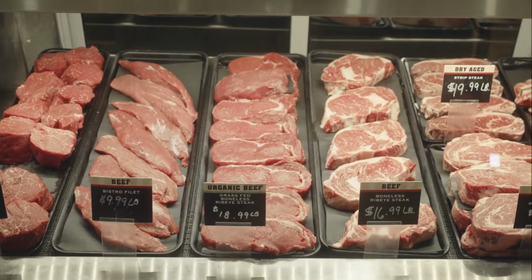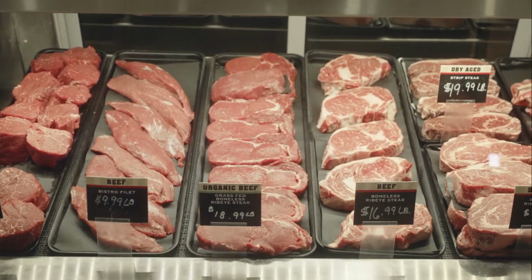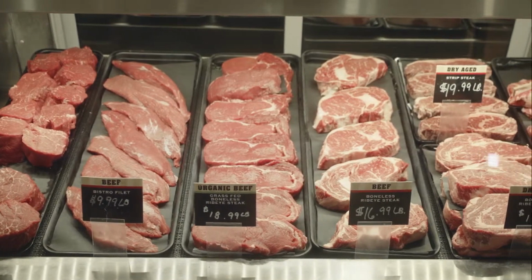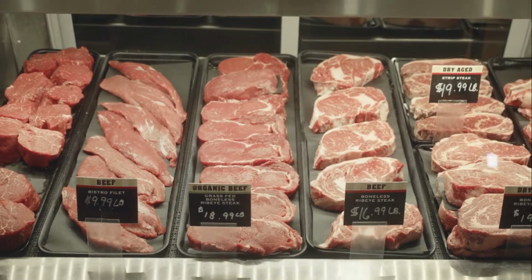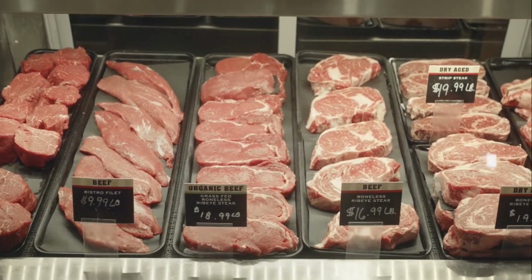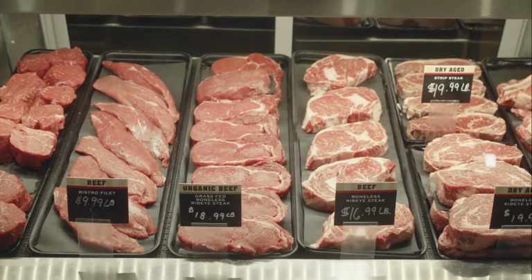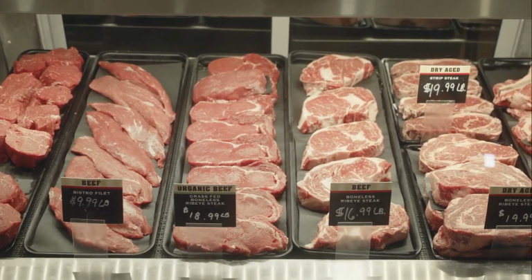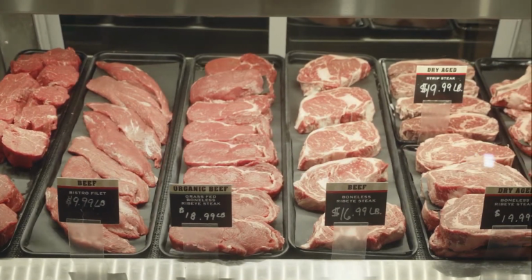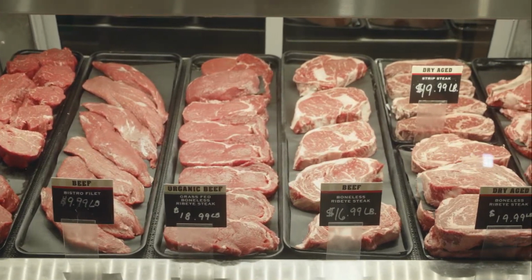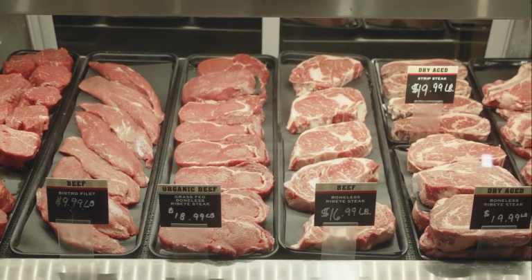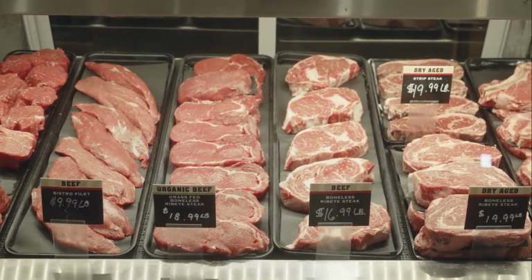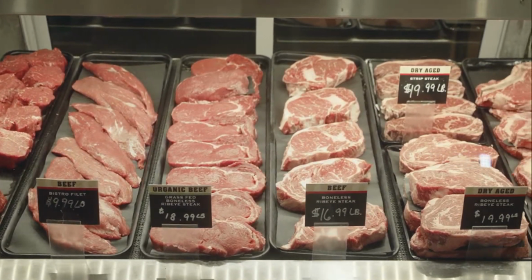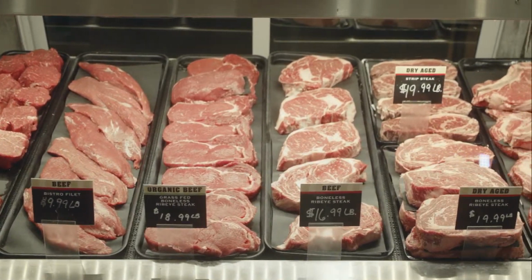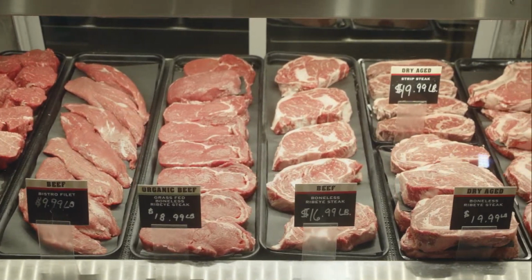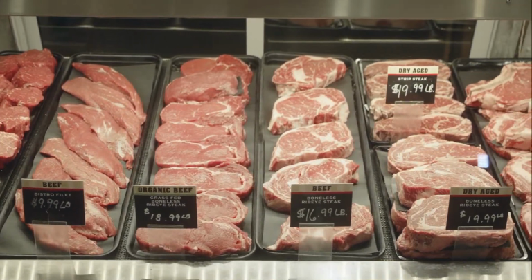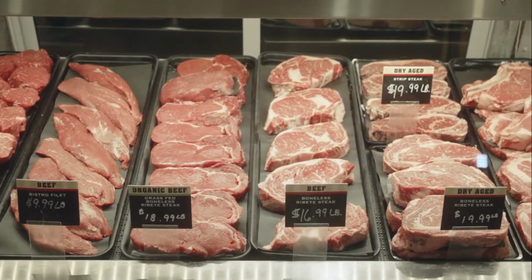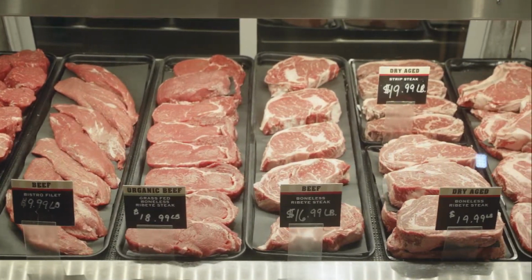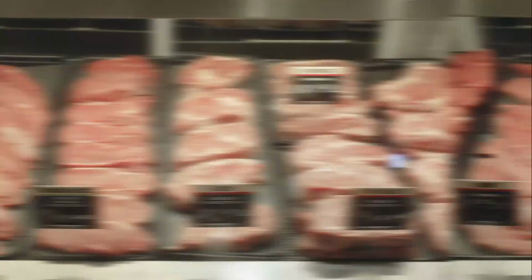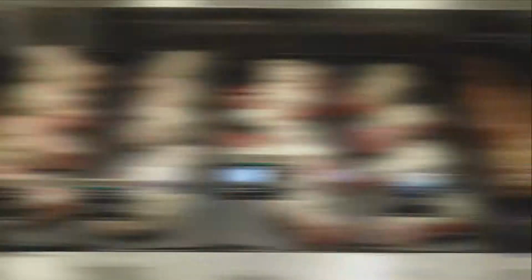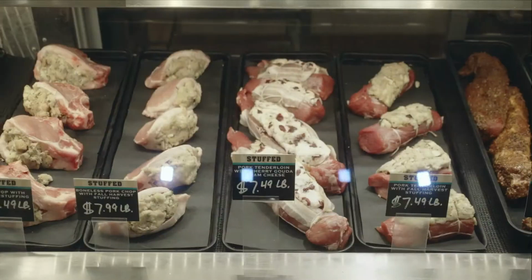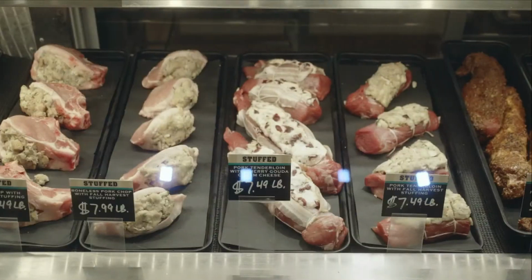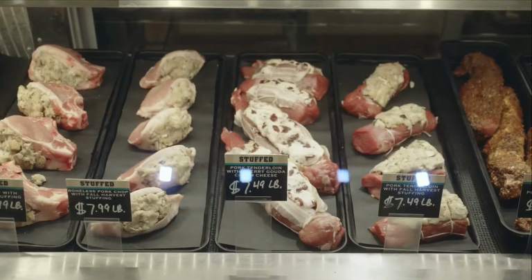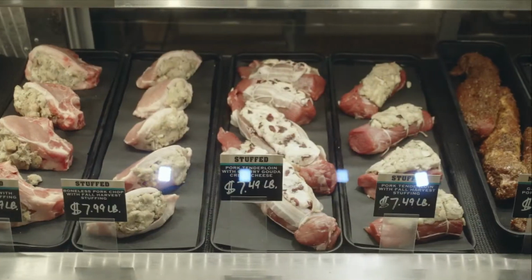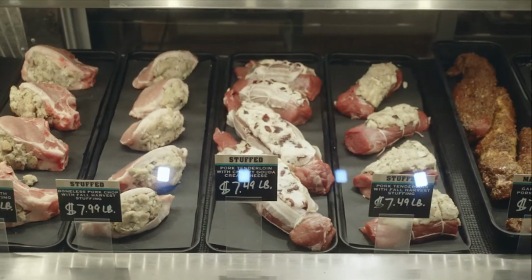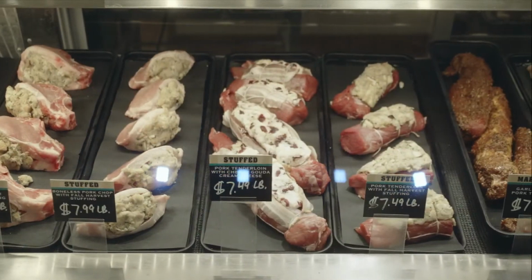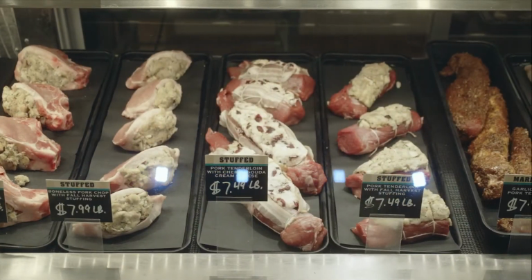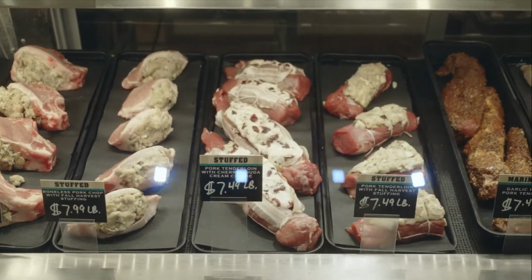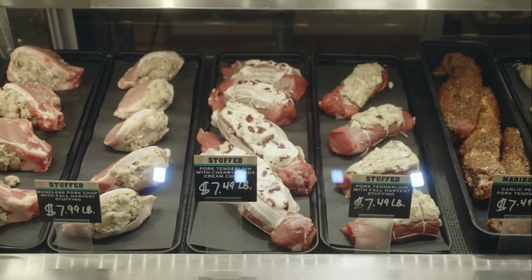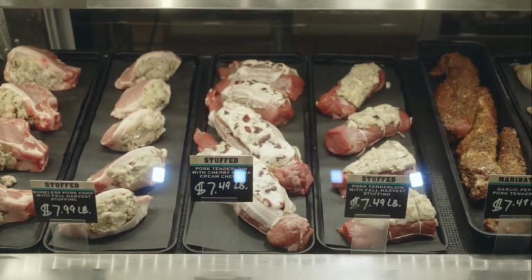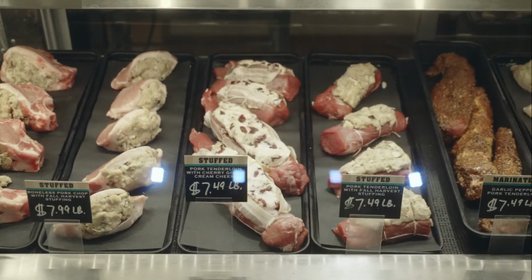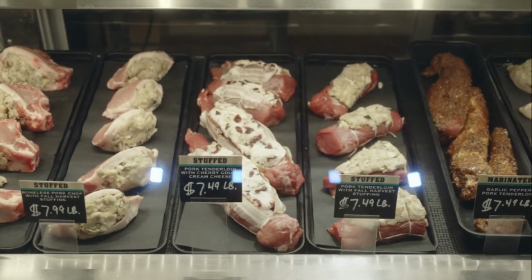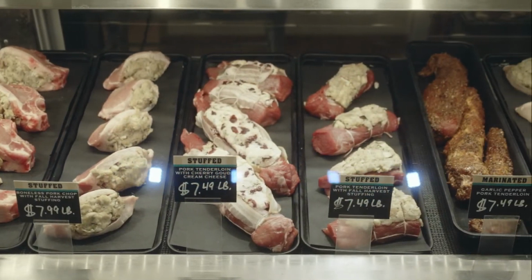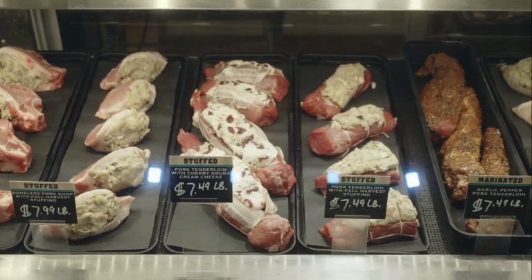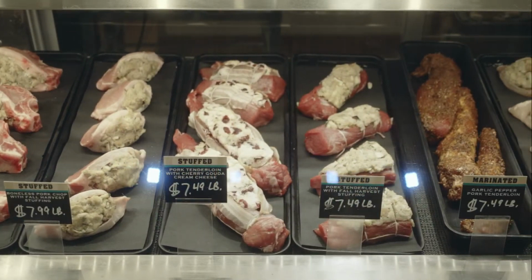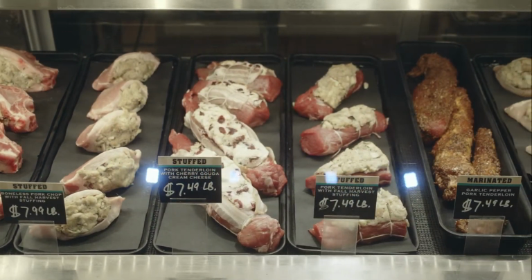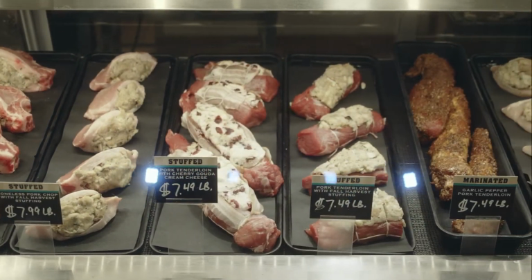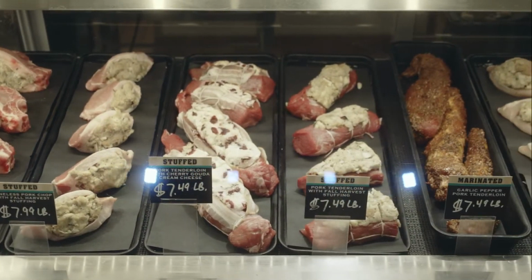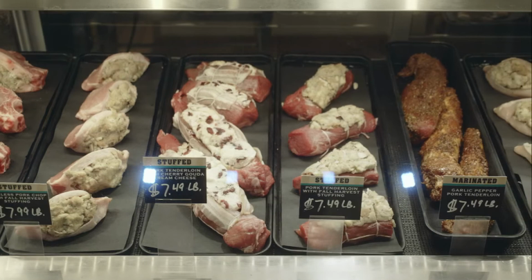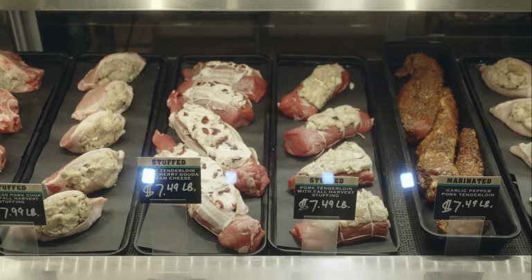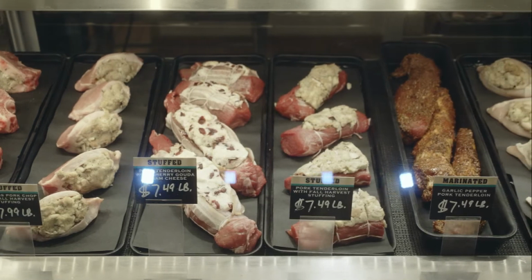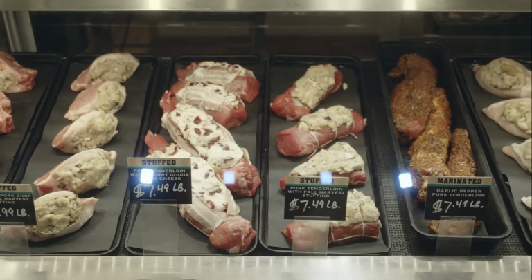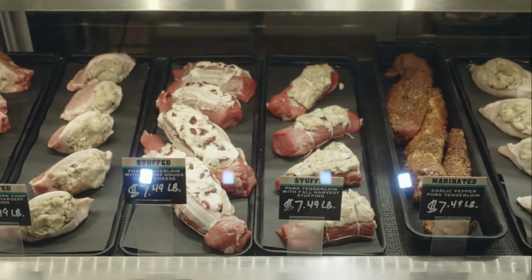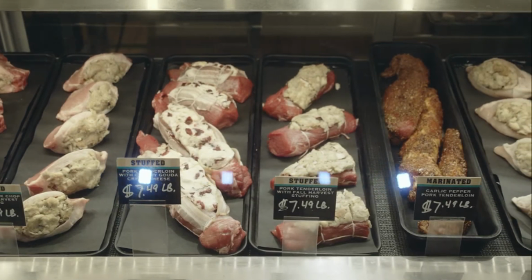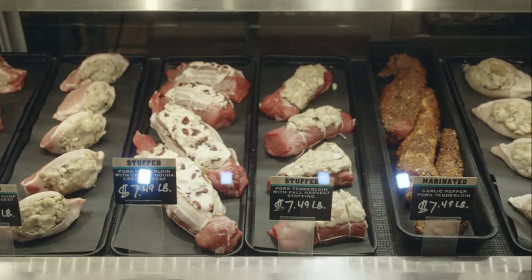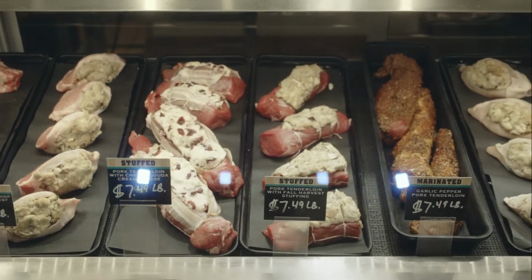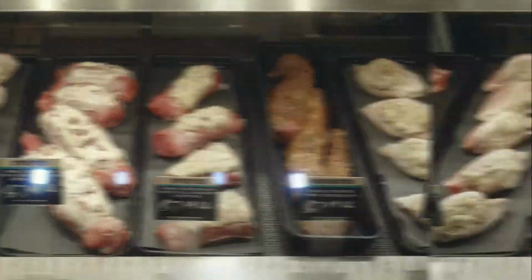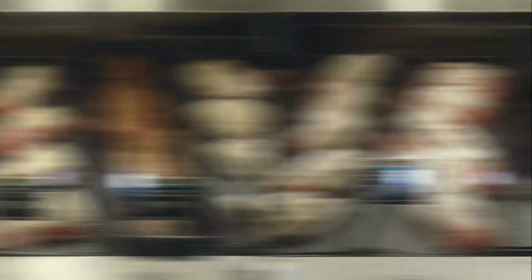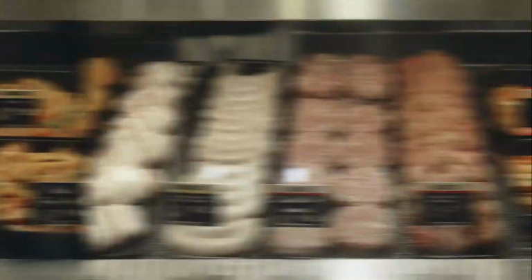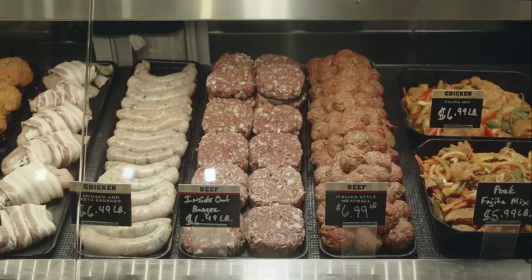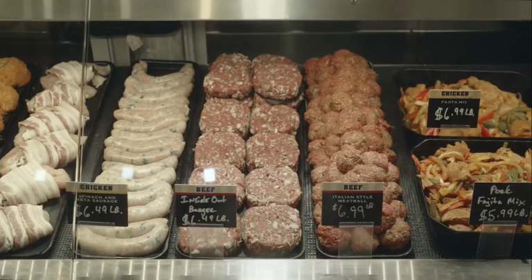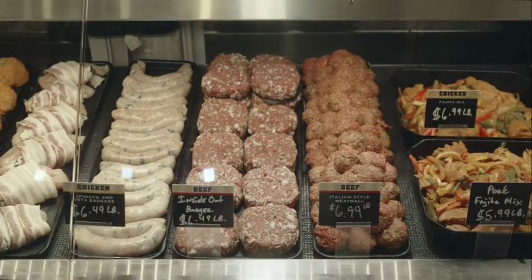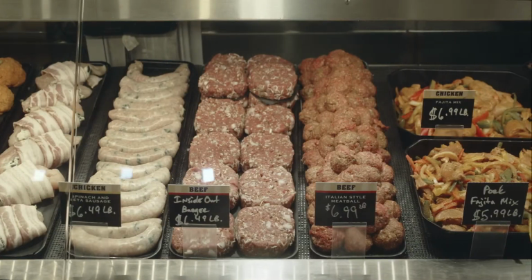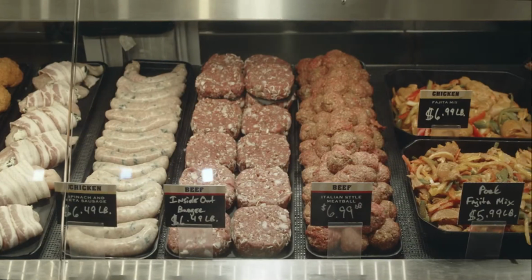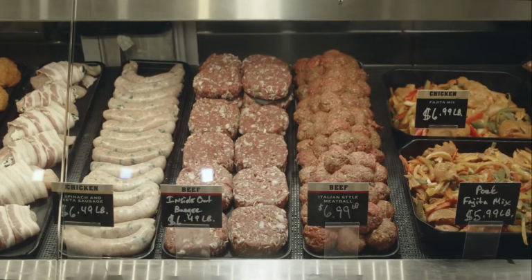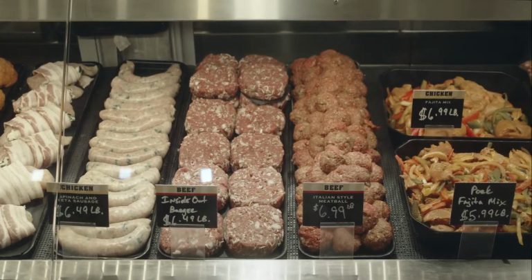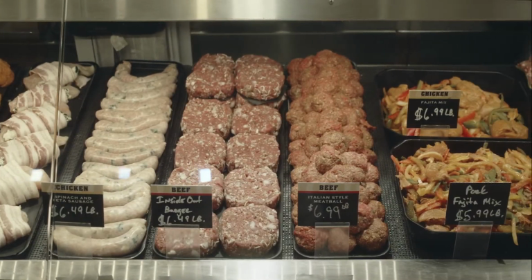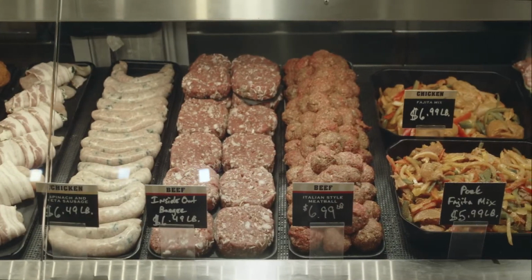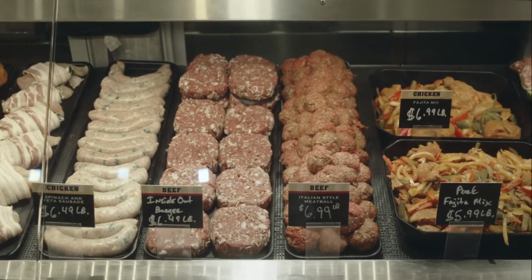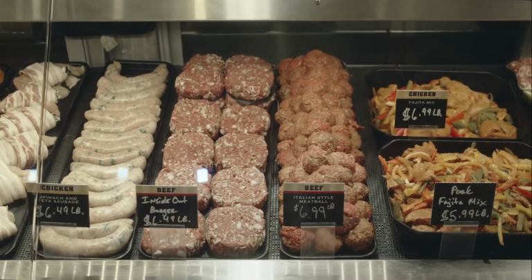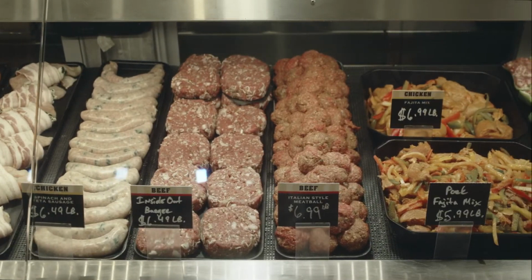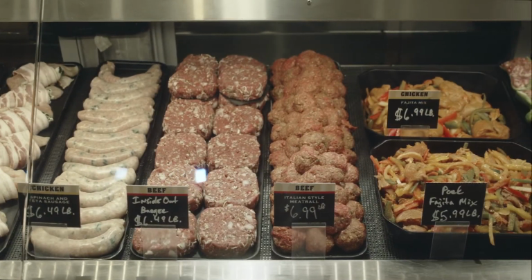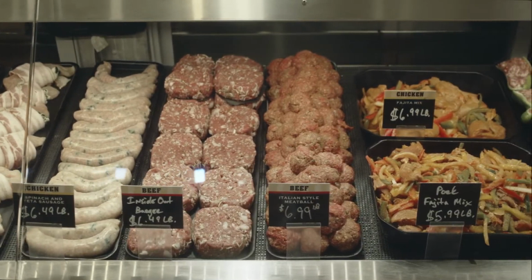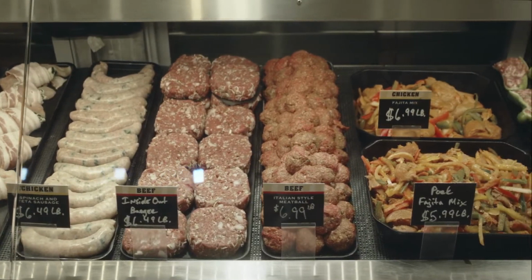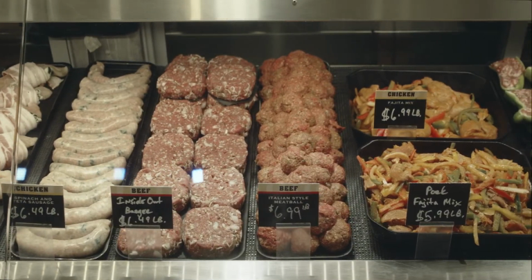Heinen's offers over 150 cuts at any one time. We have a variety of cuts for you to find whatever you need for your recipe.